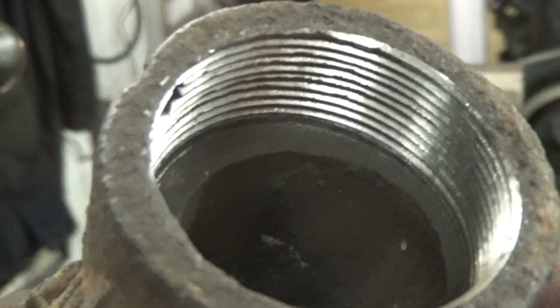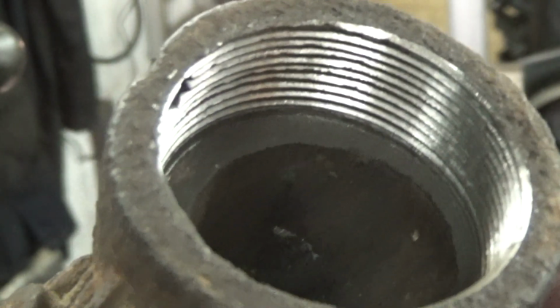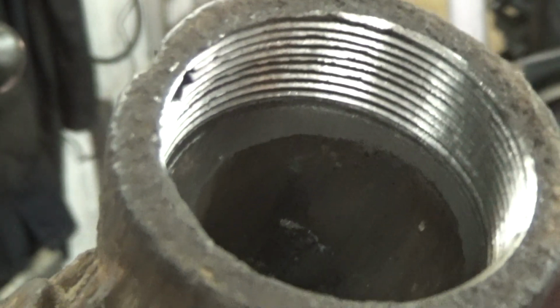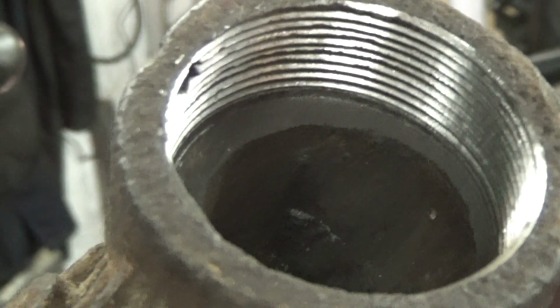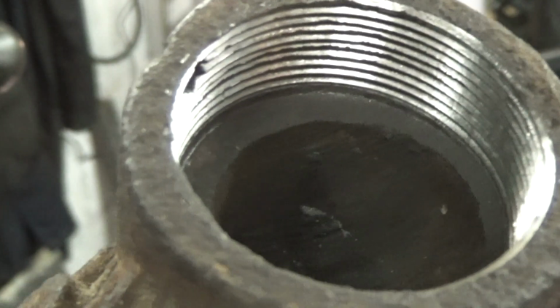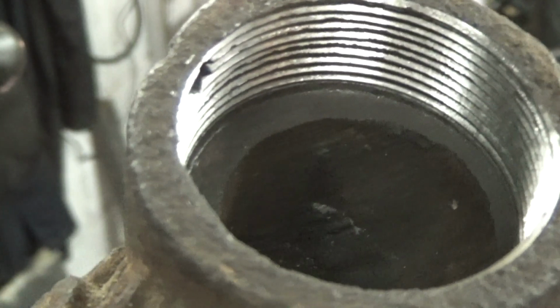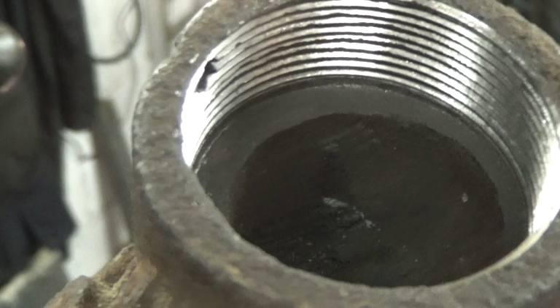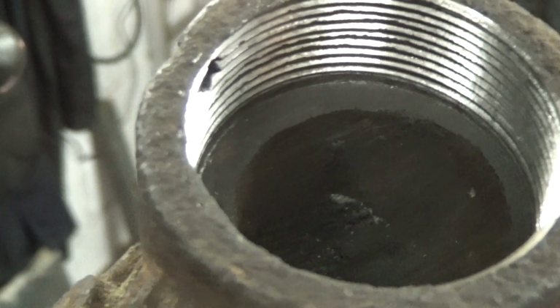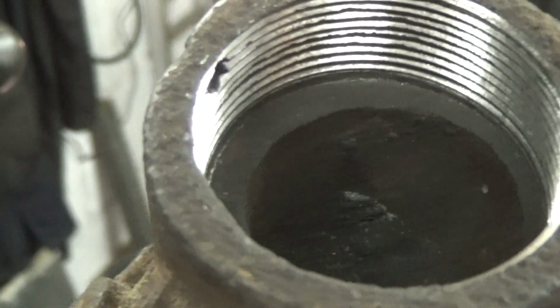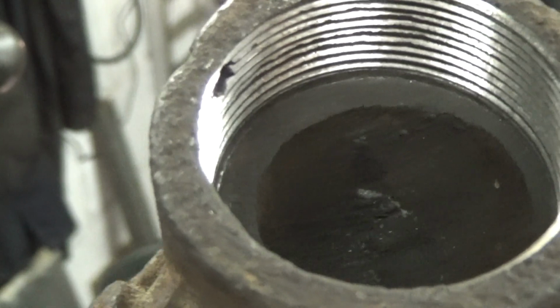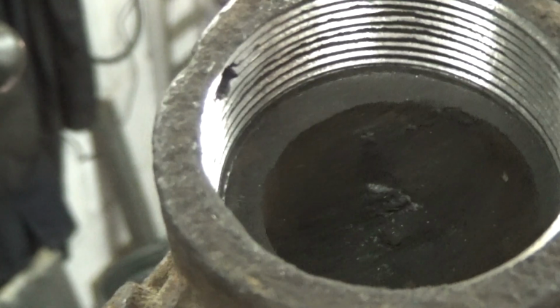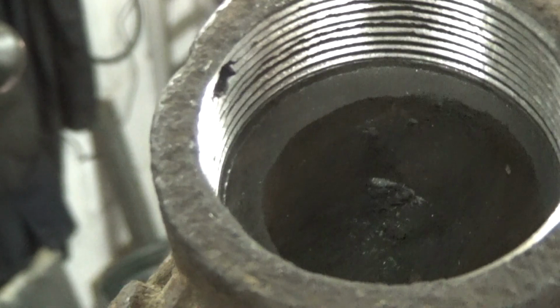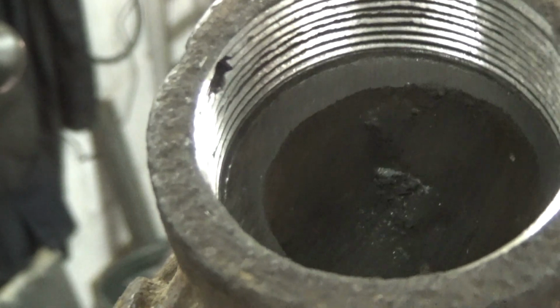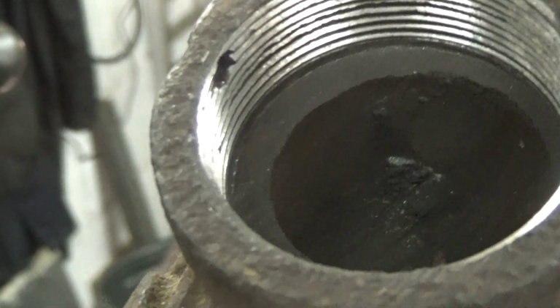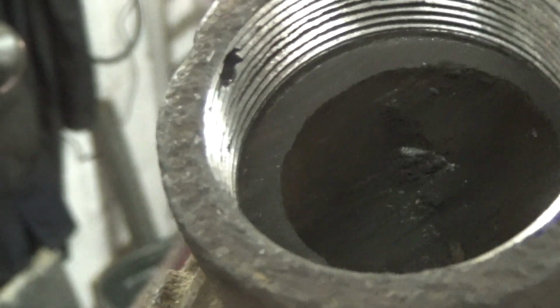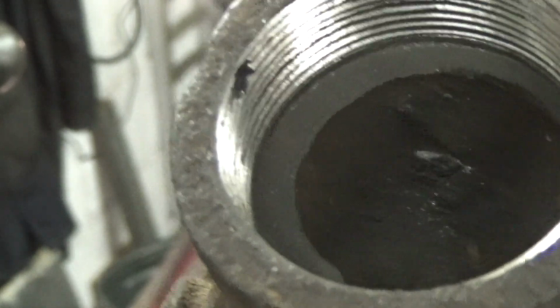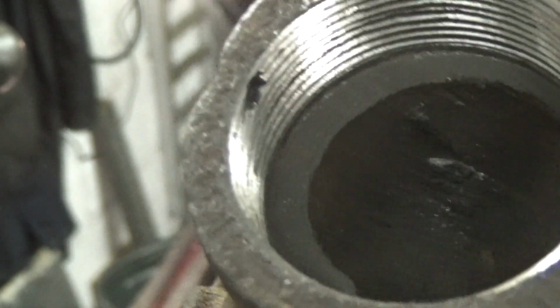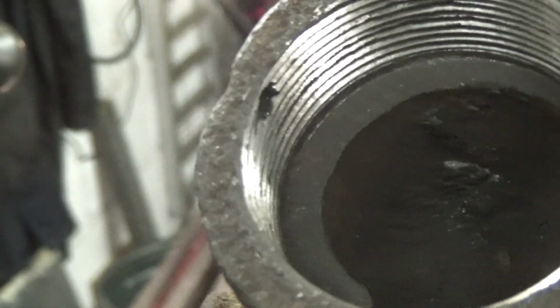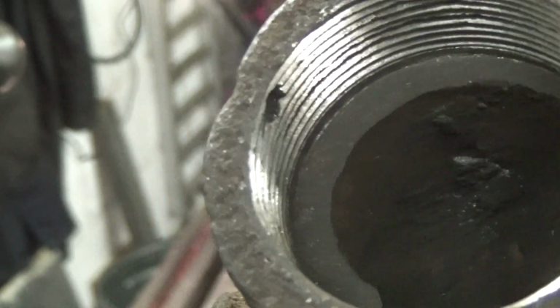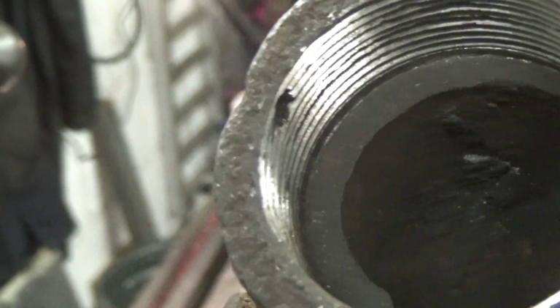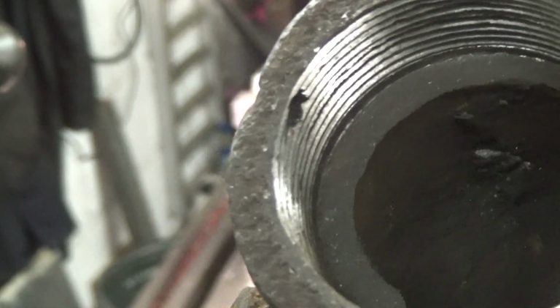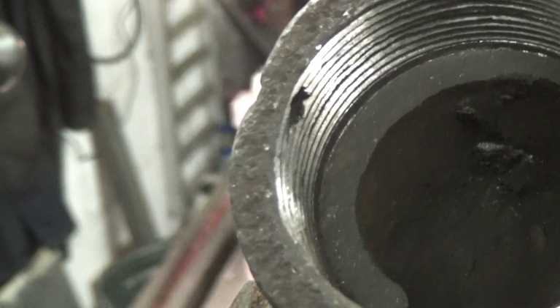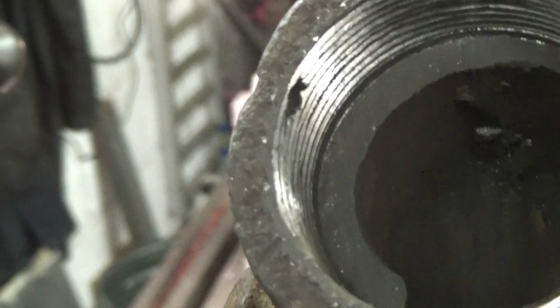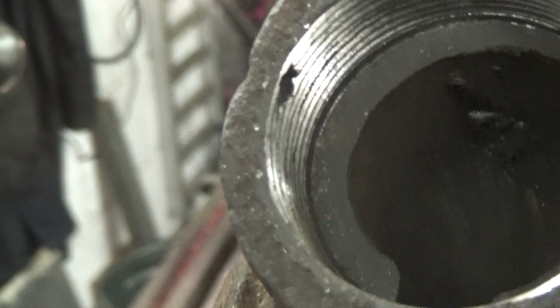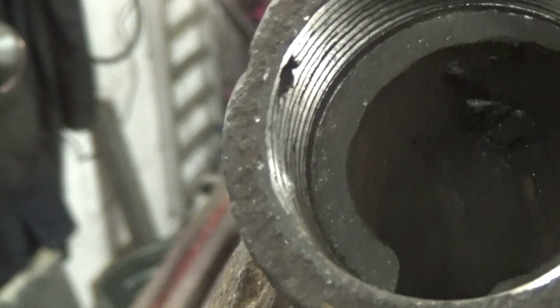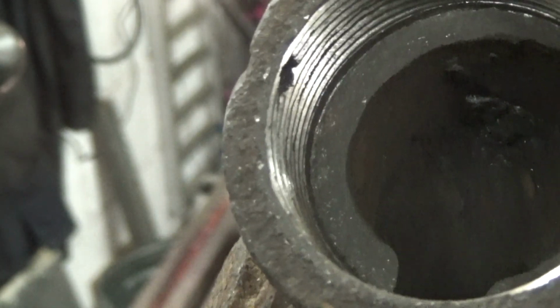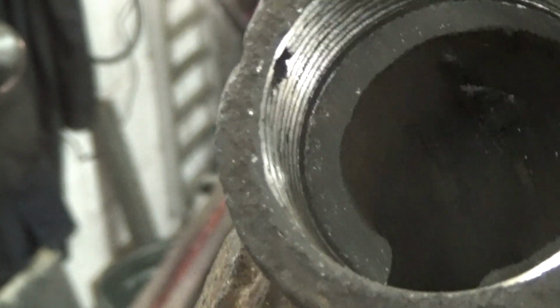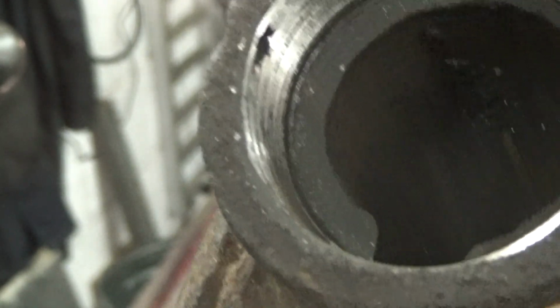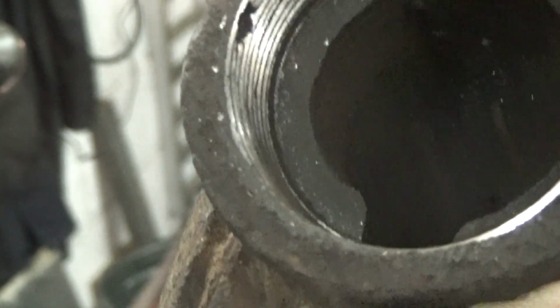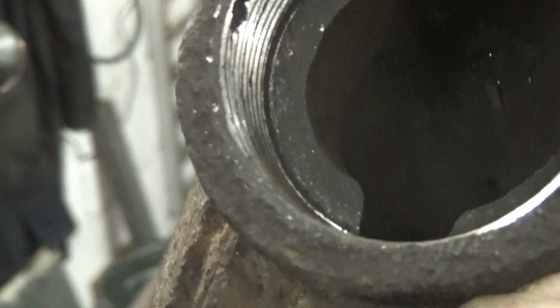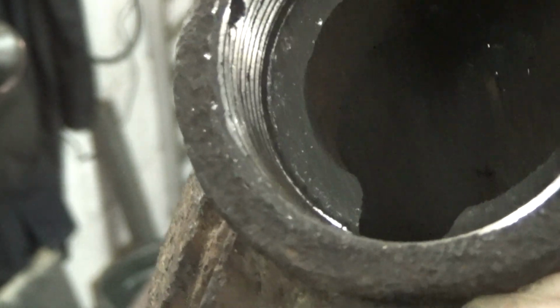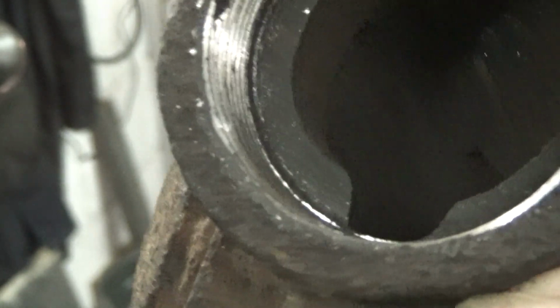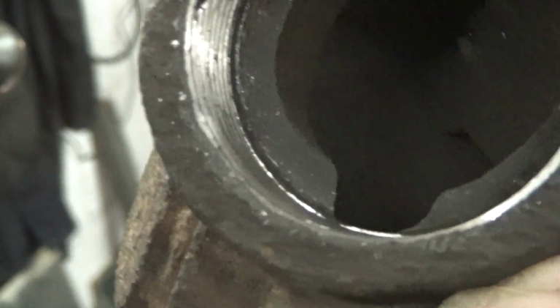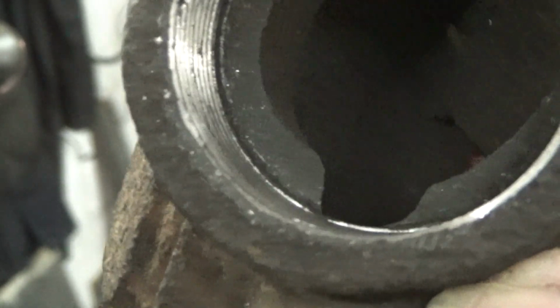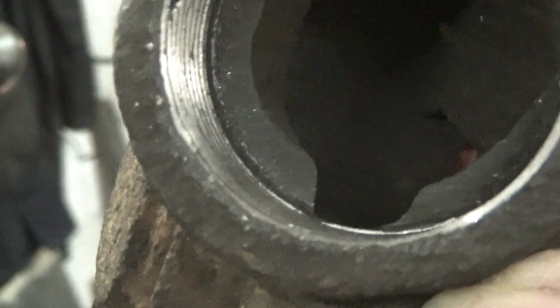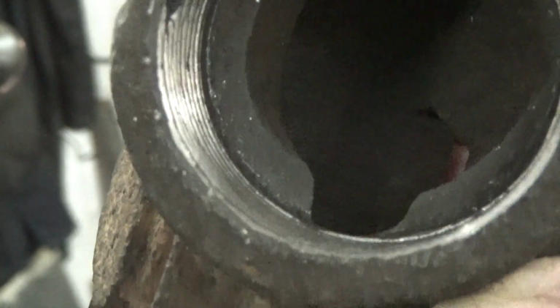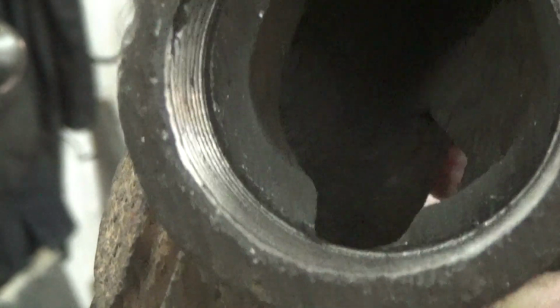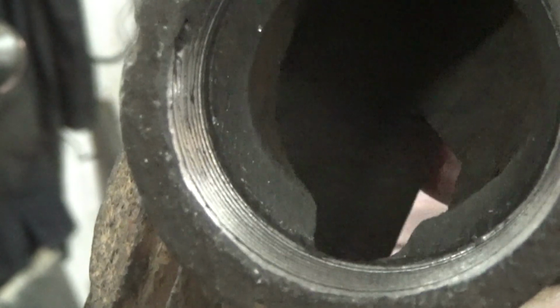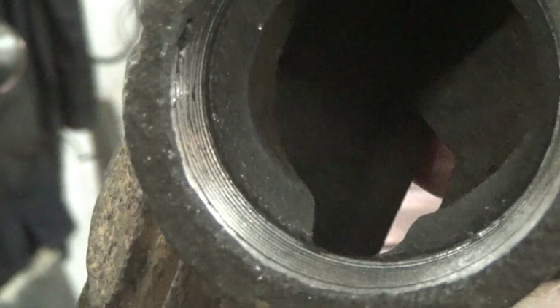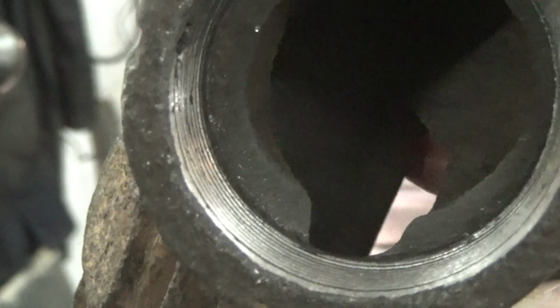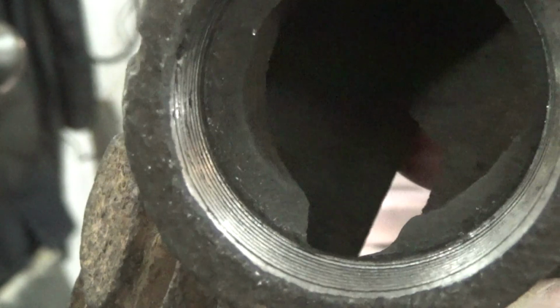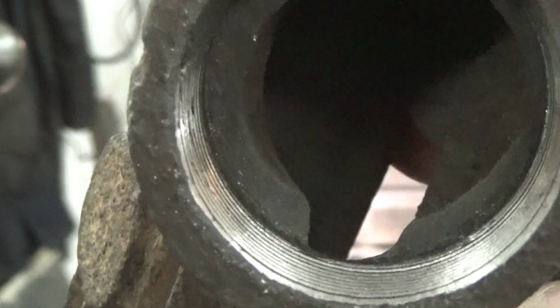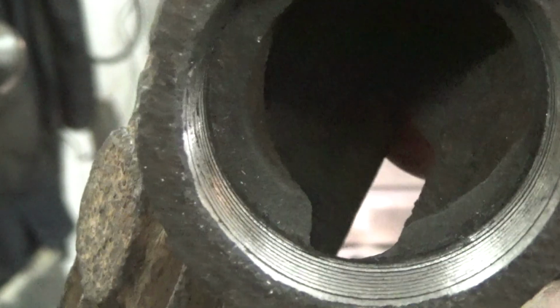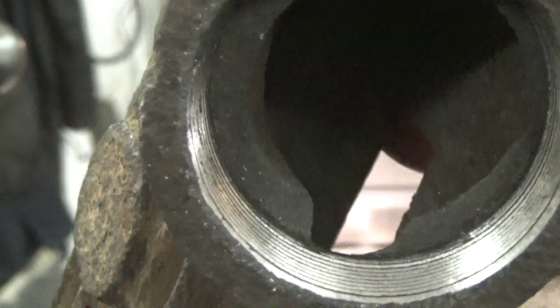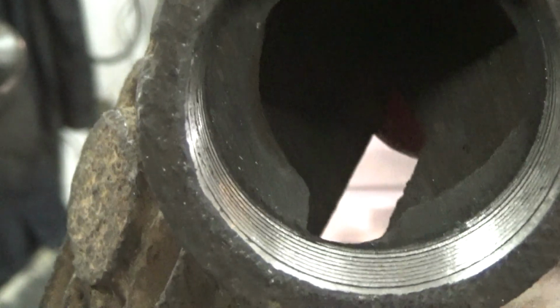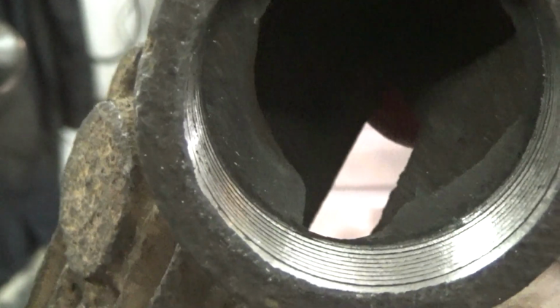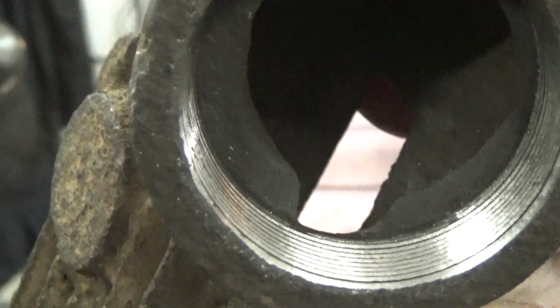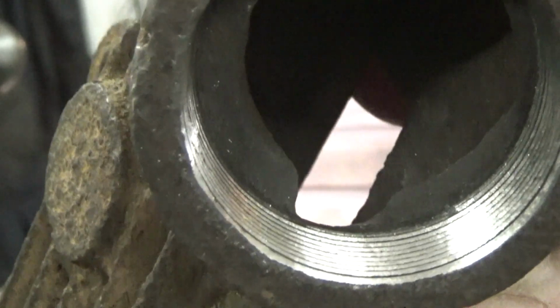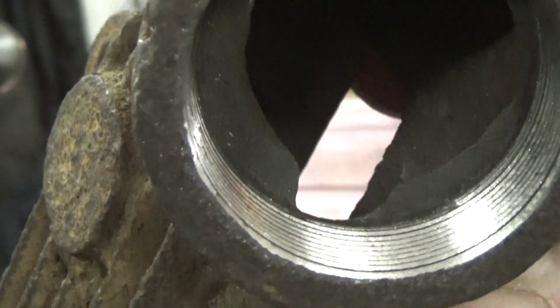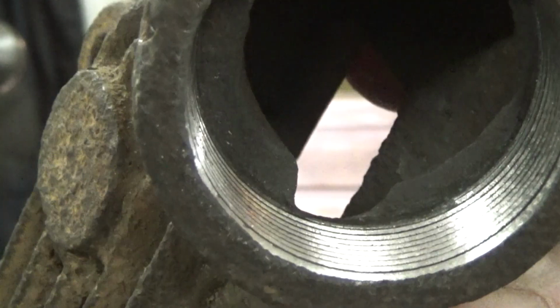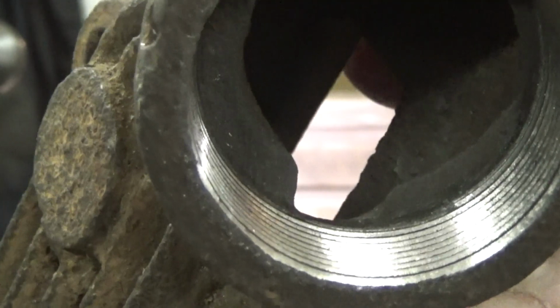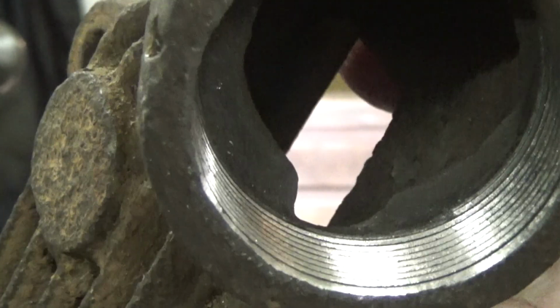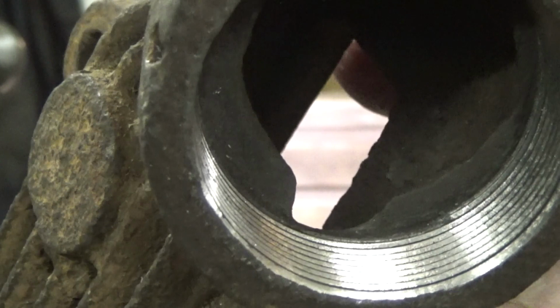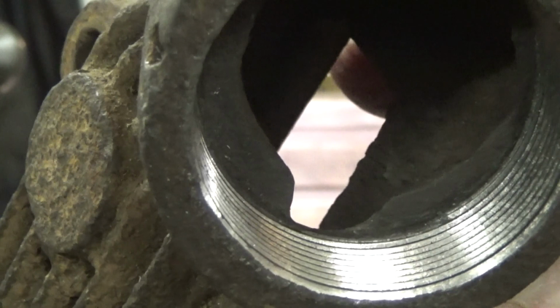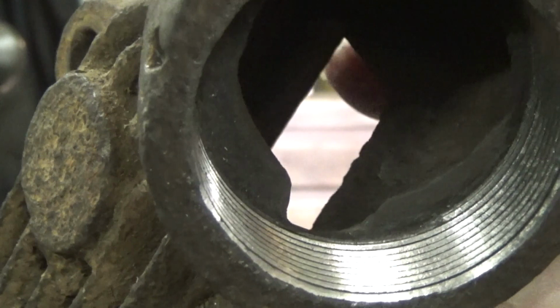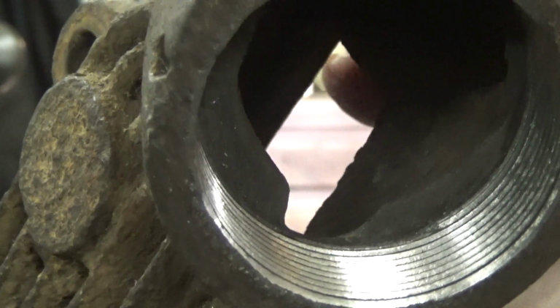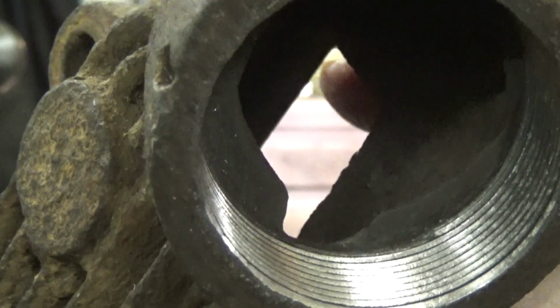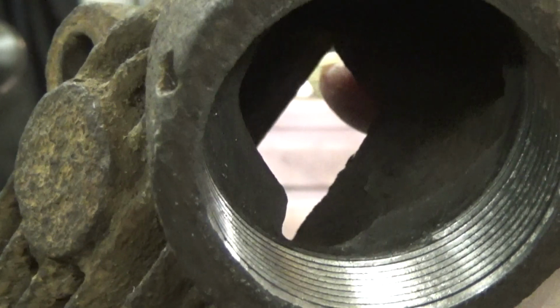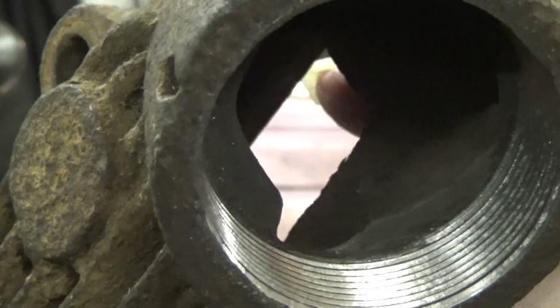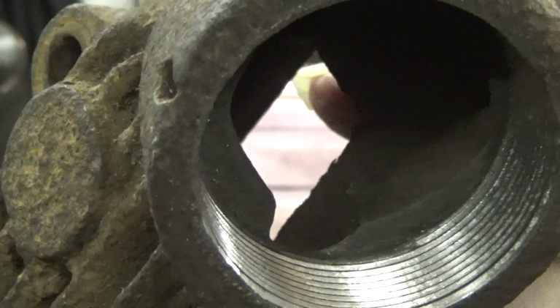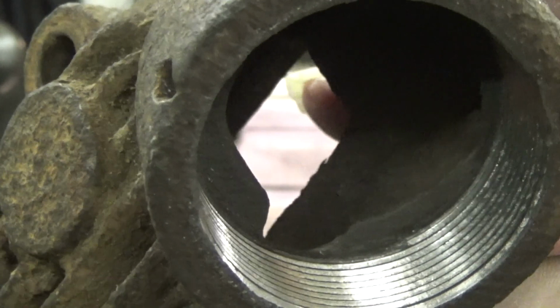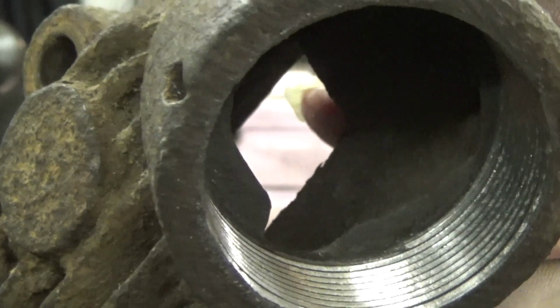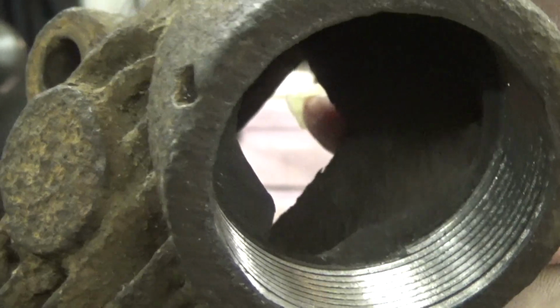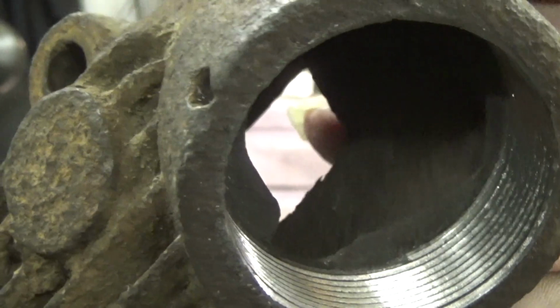I took the thread only just big enough to get almost a complete thread. I wanted to leave as much original exhaust material as possible.